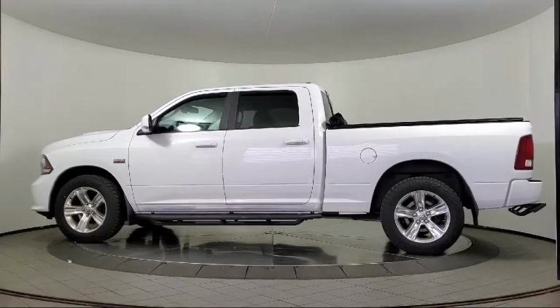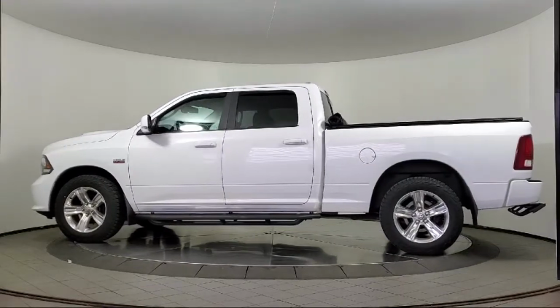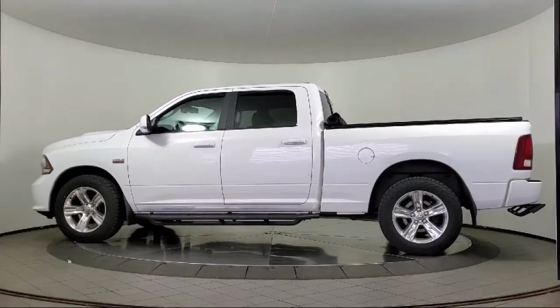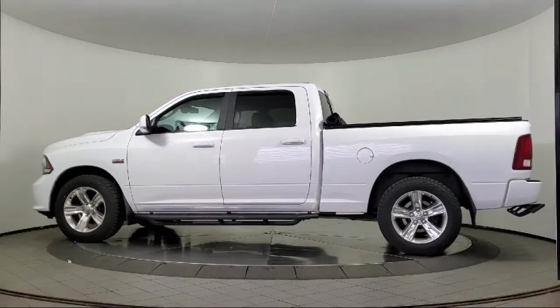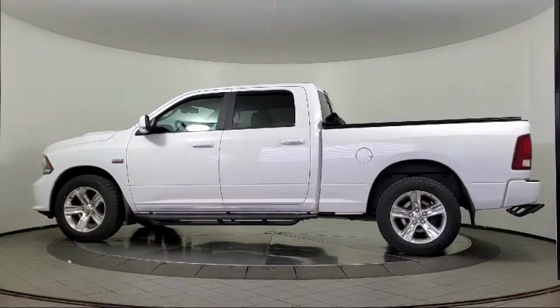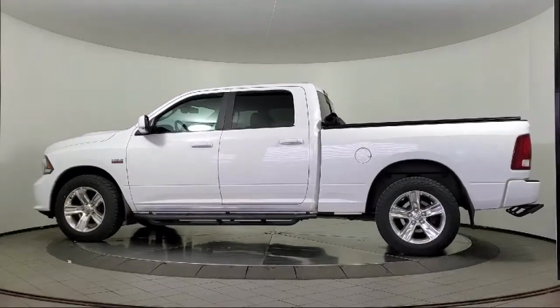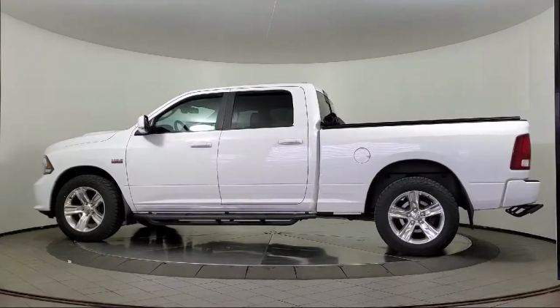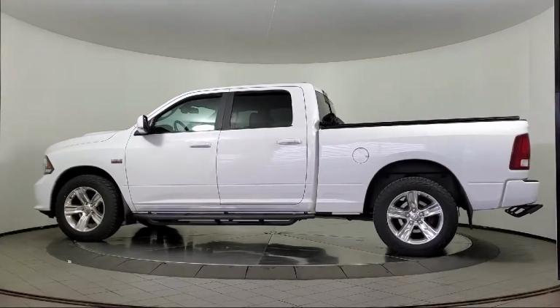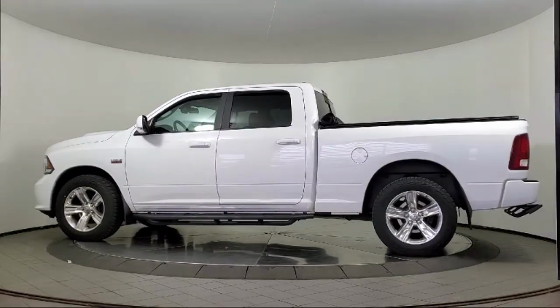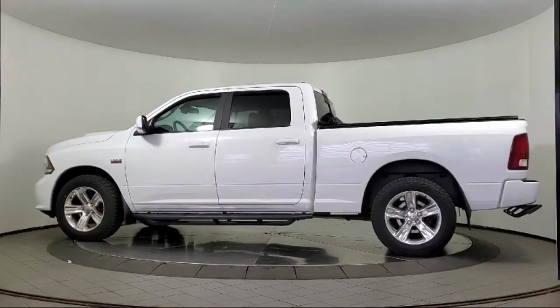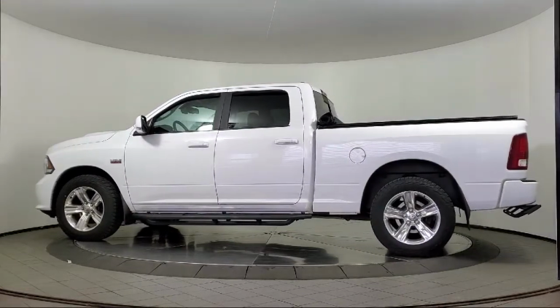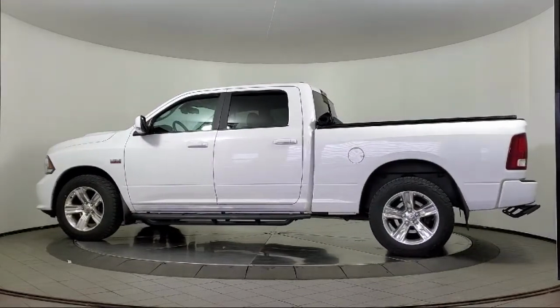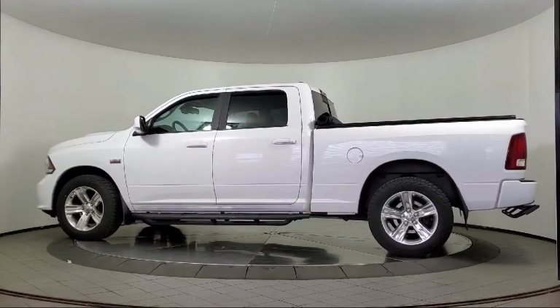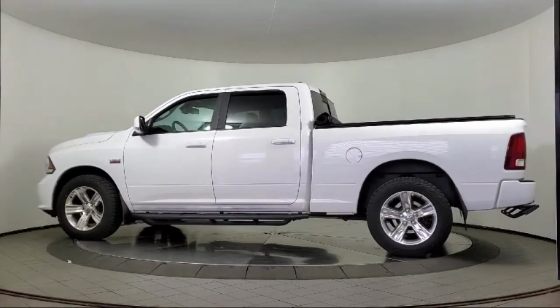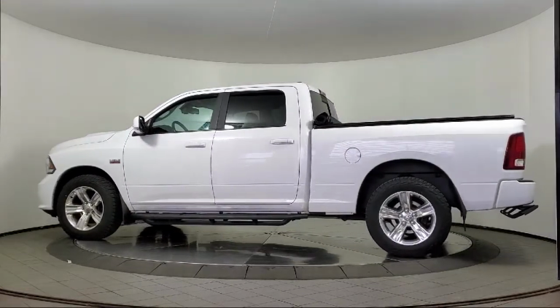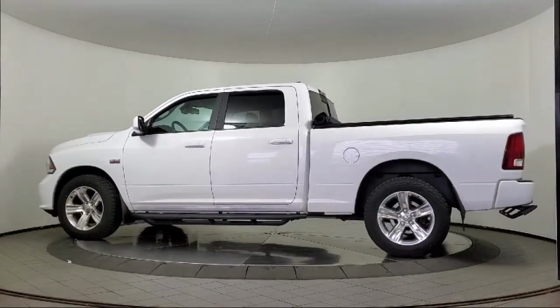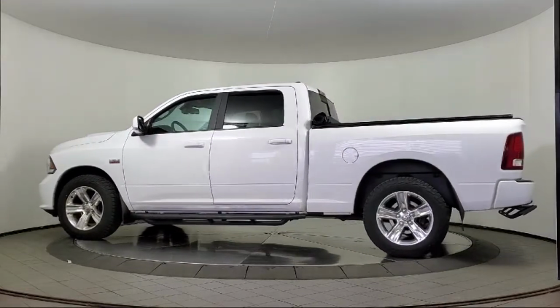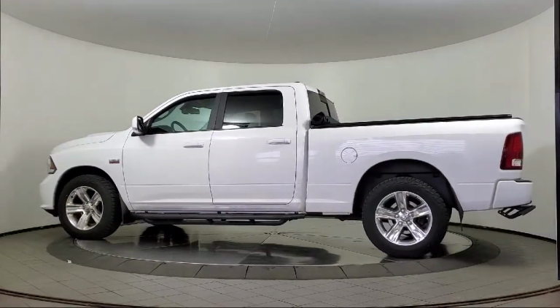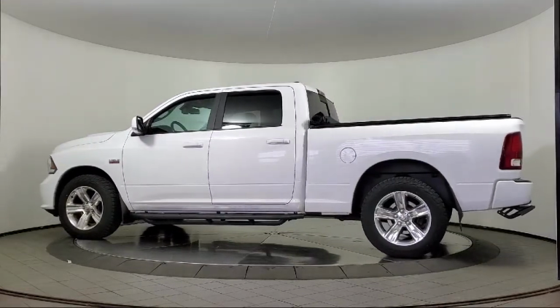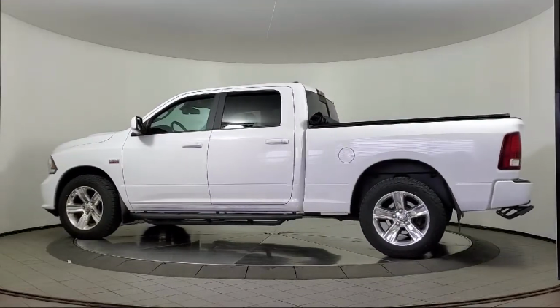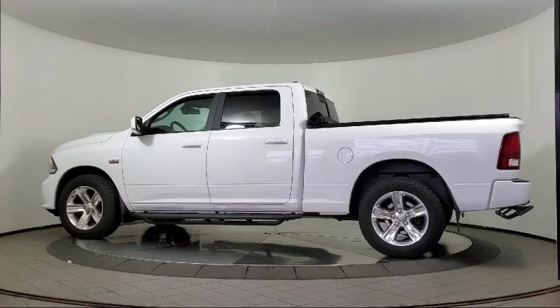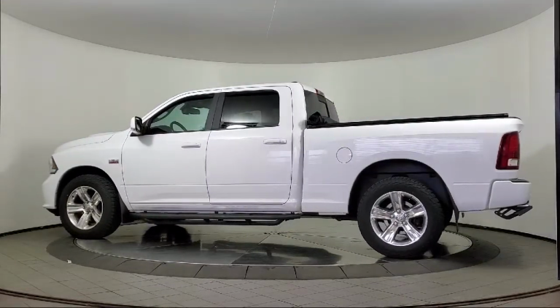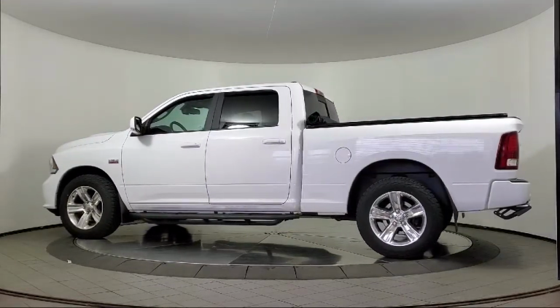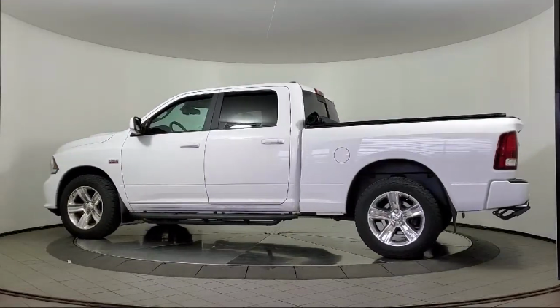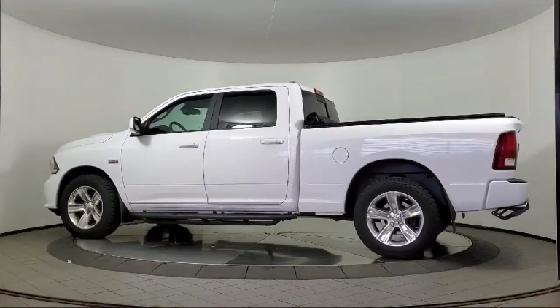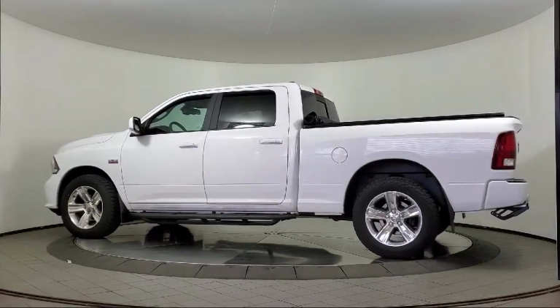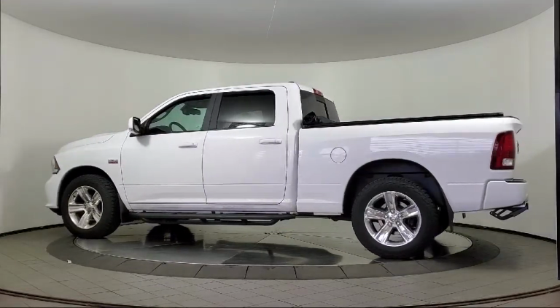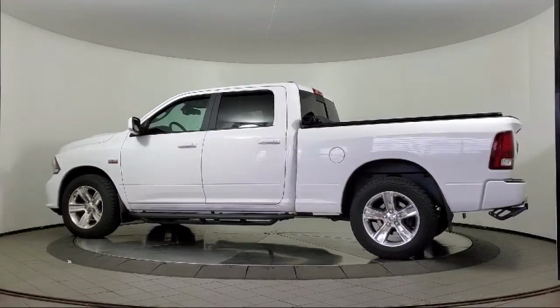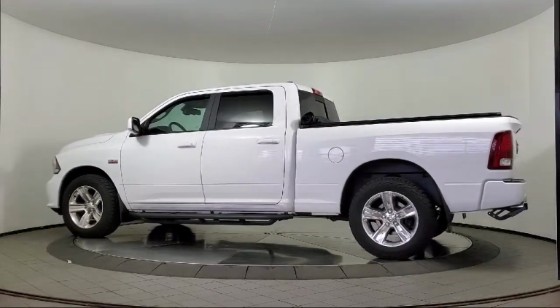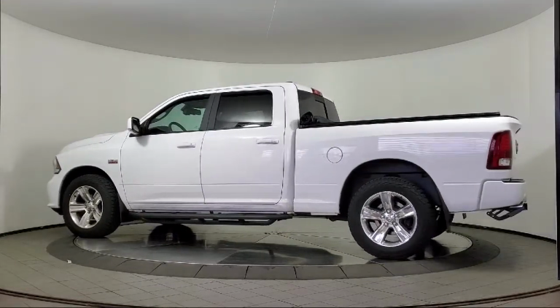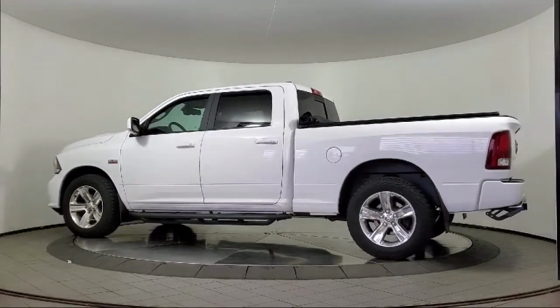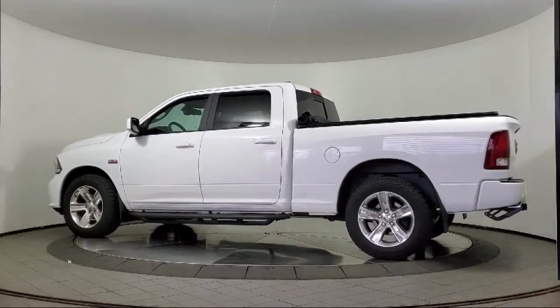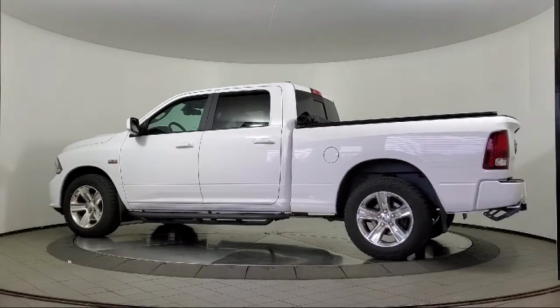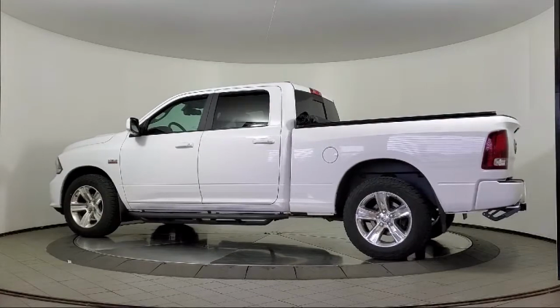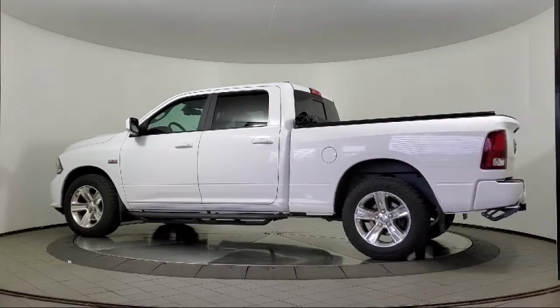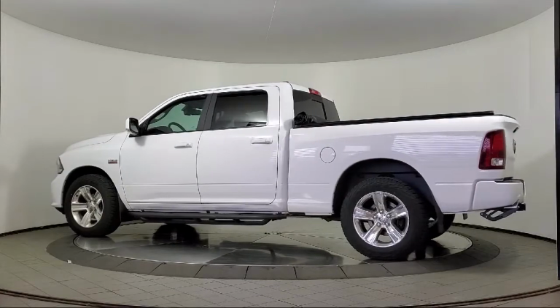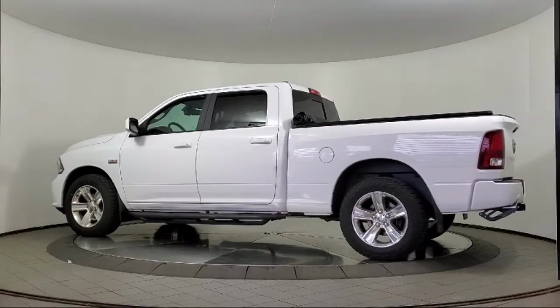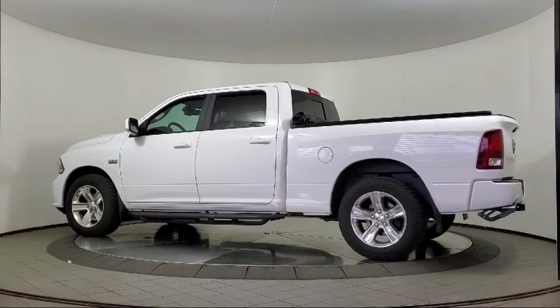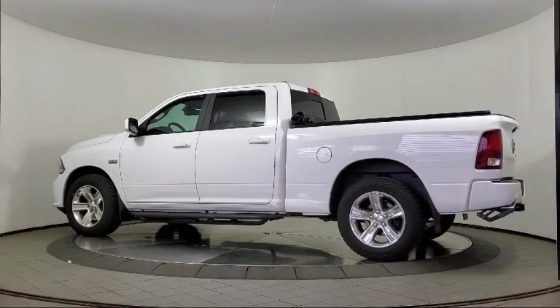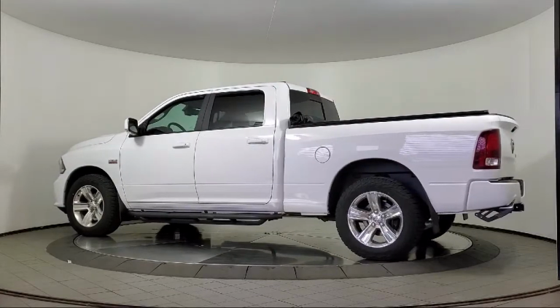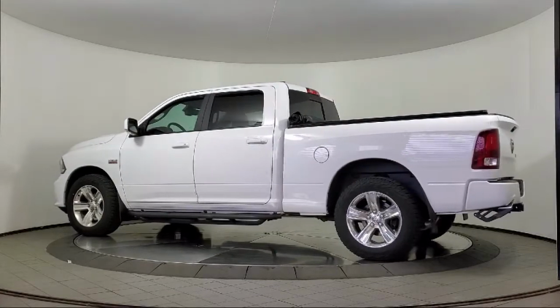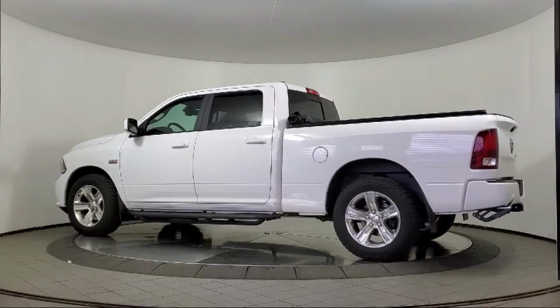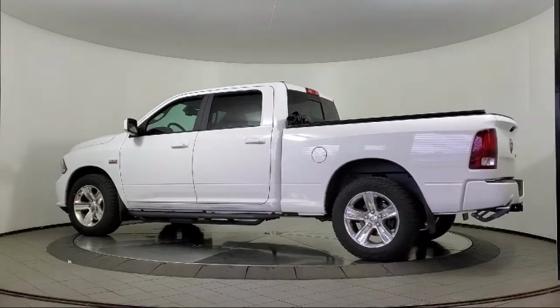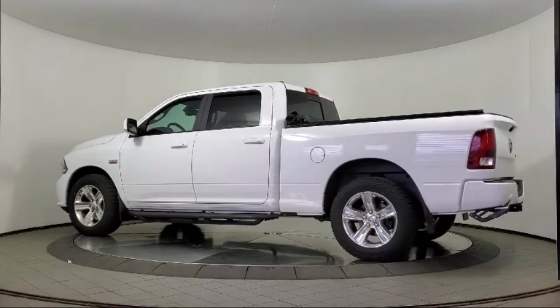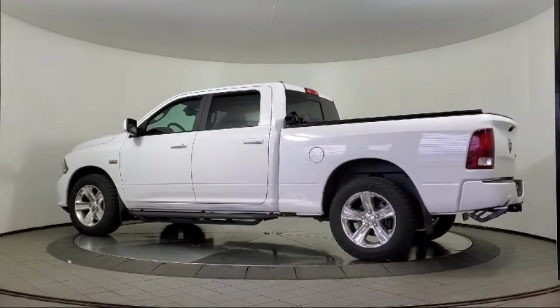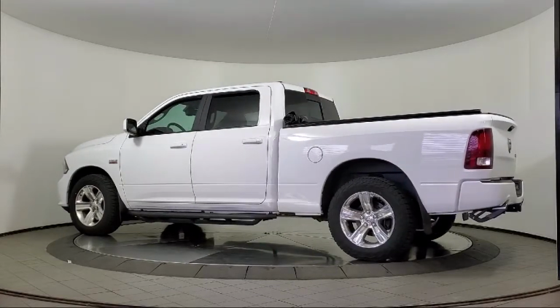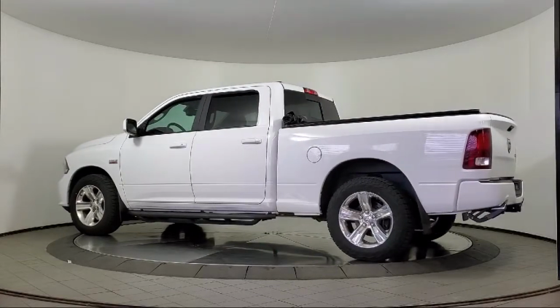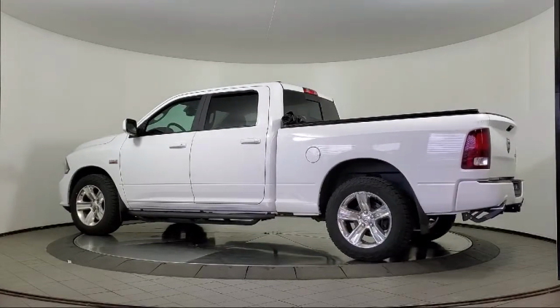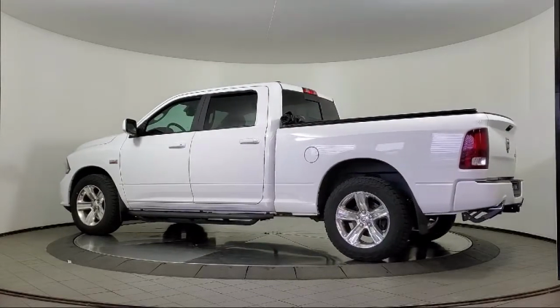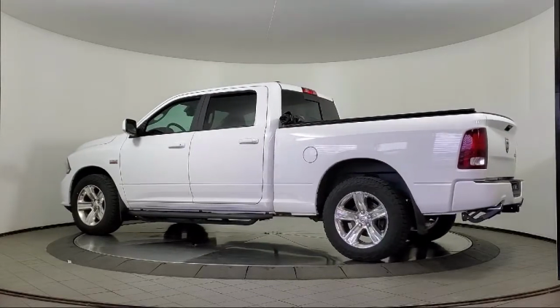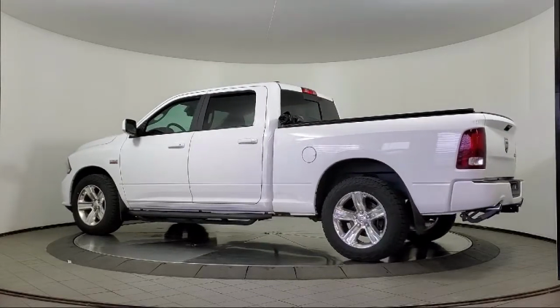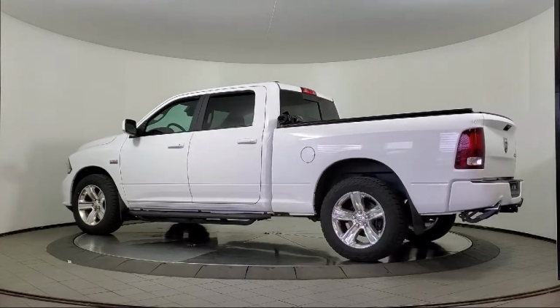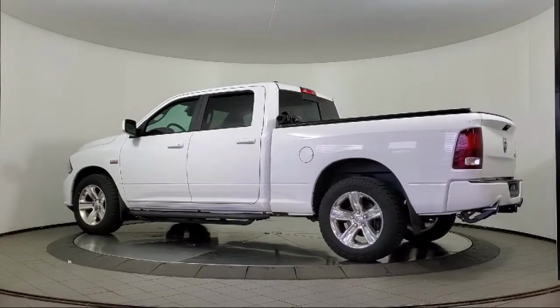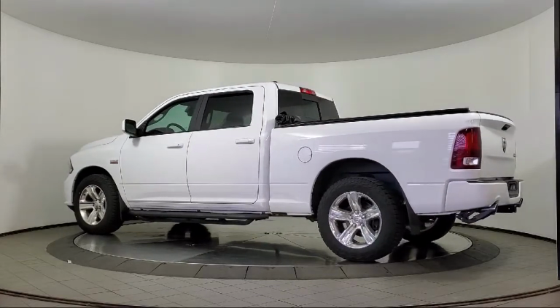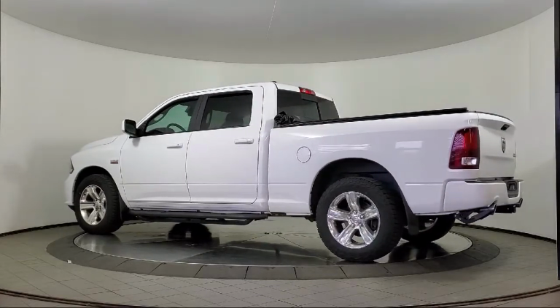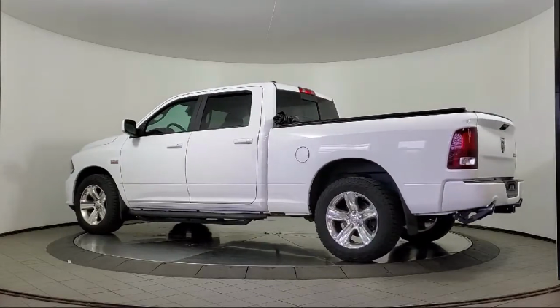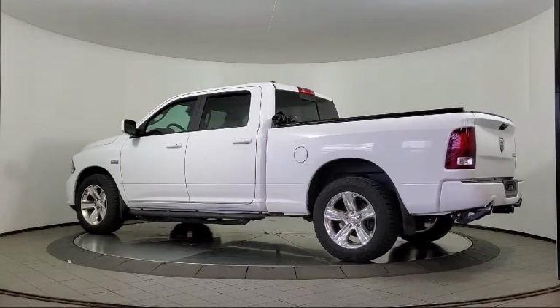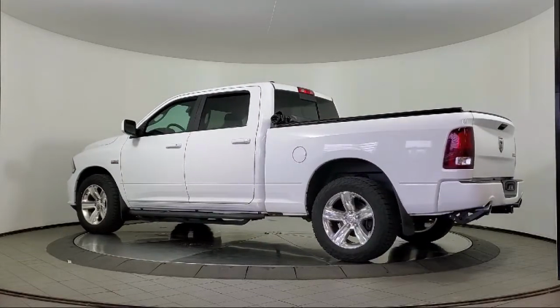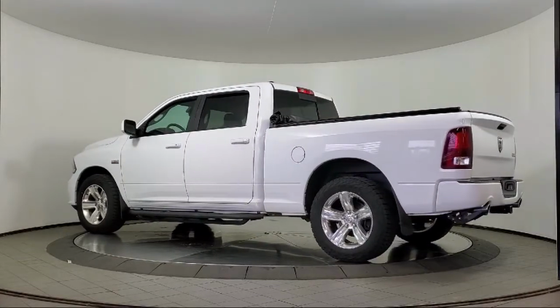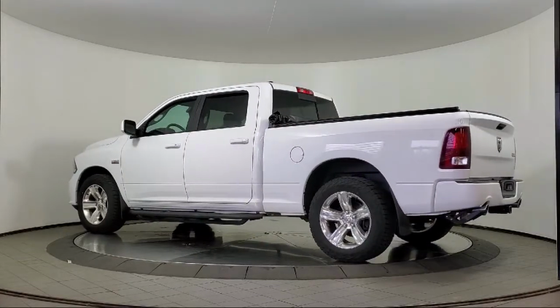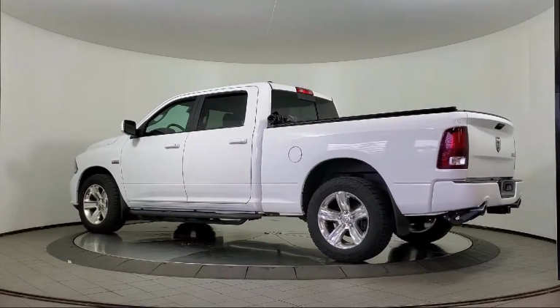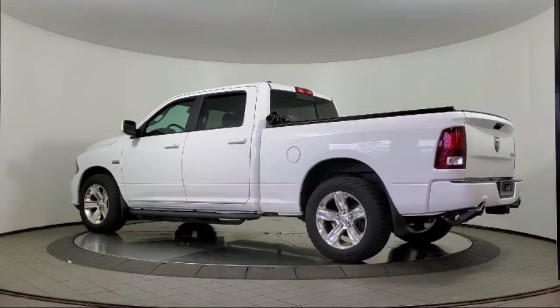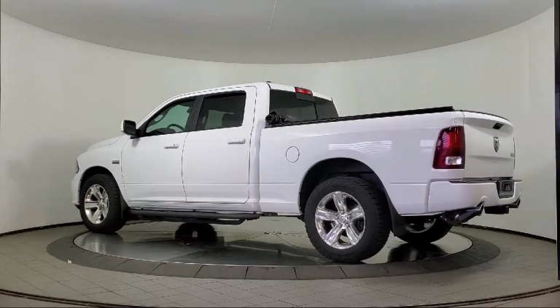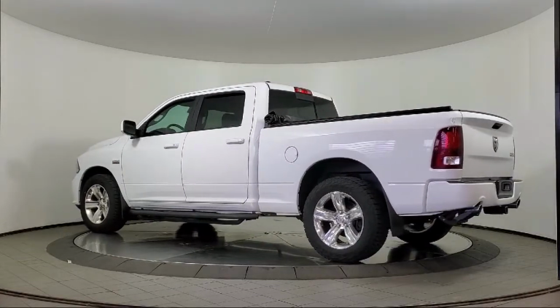It also features Heated Front Seats, Air Conditioning, and a Tow Package, and has less than 80,000 miles on the odometer.